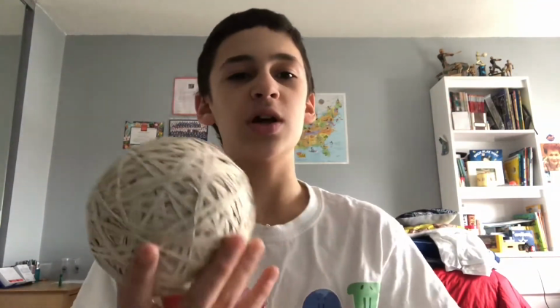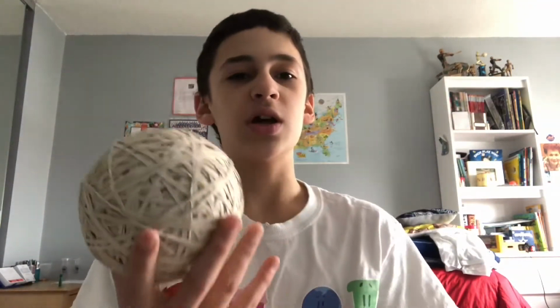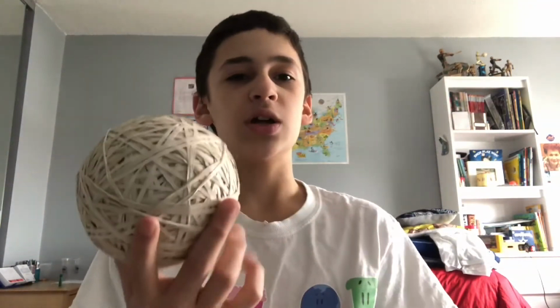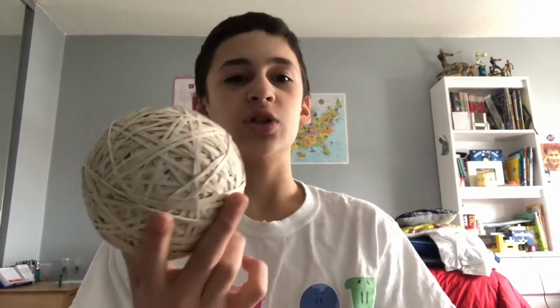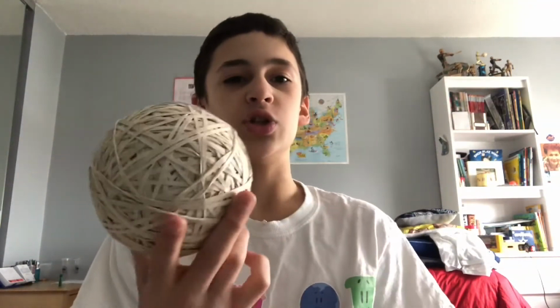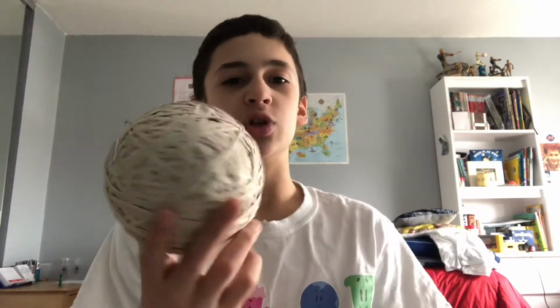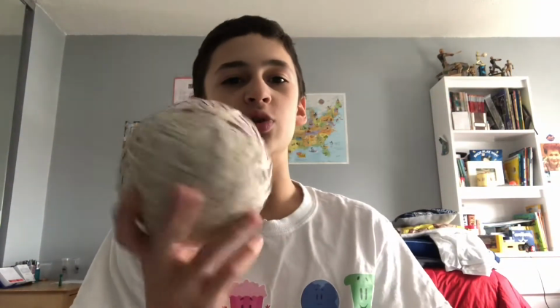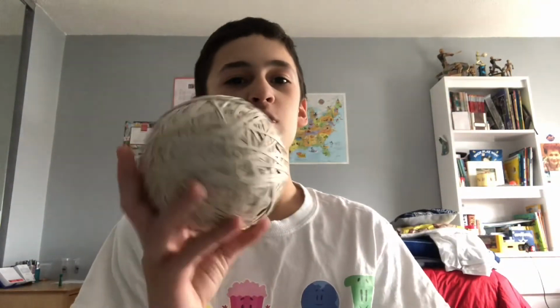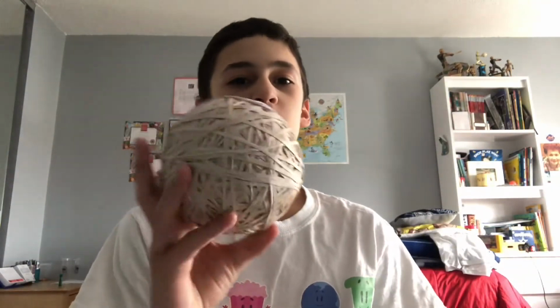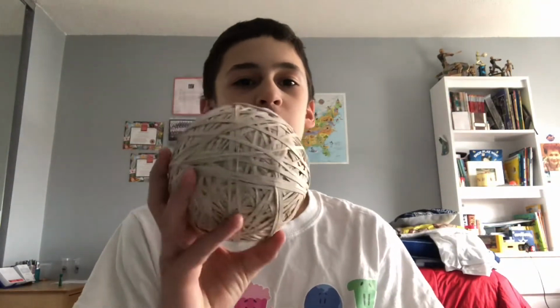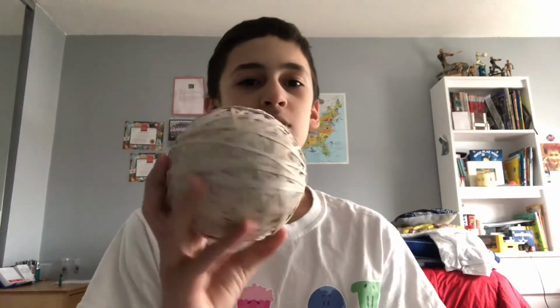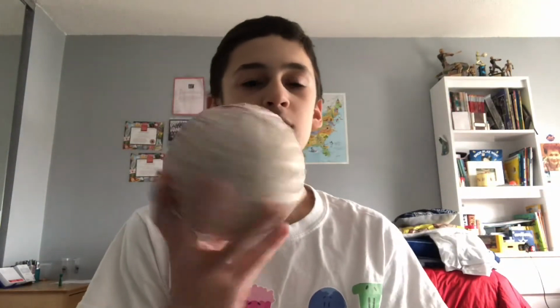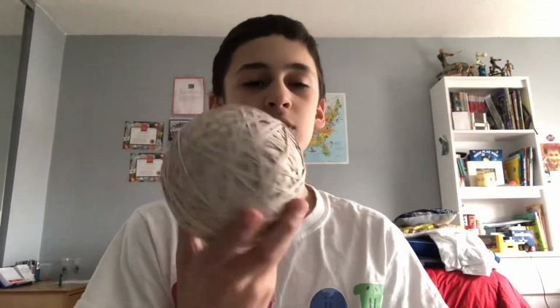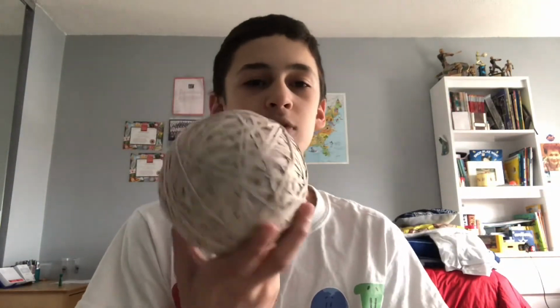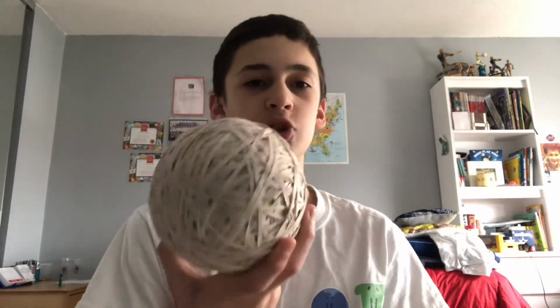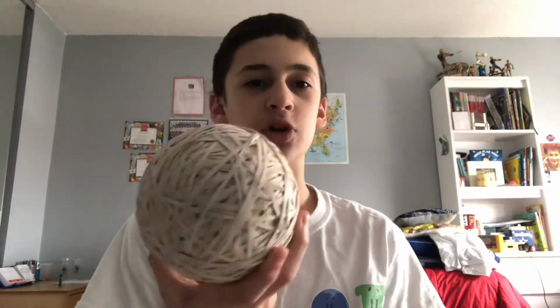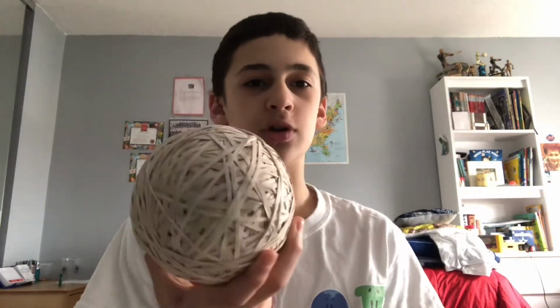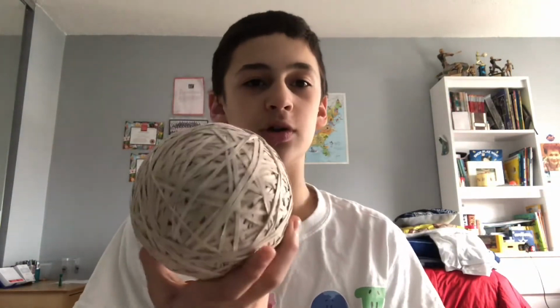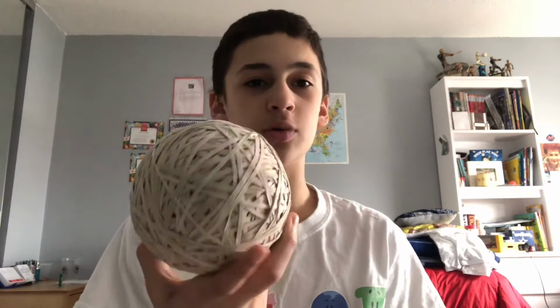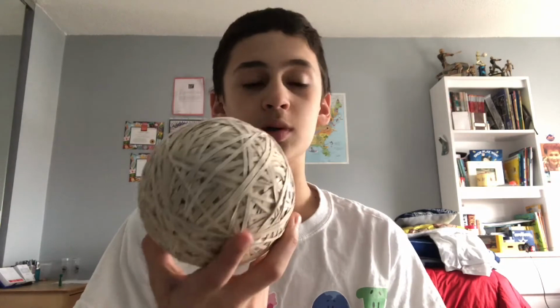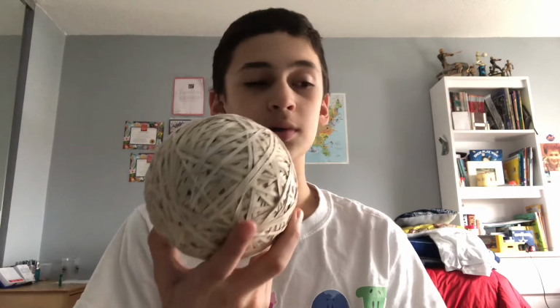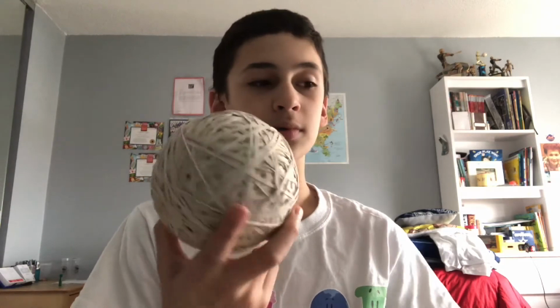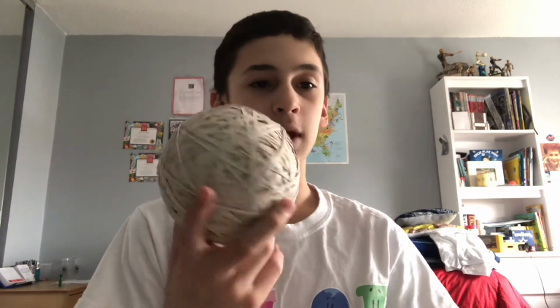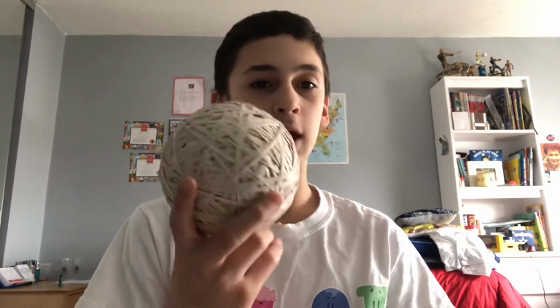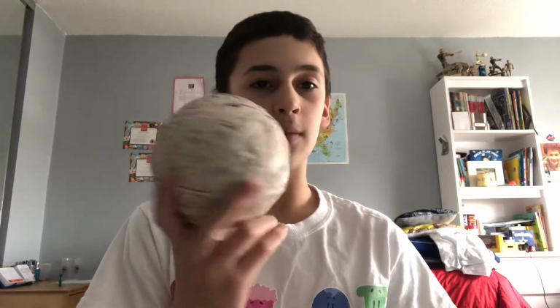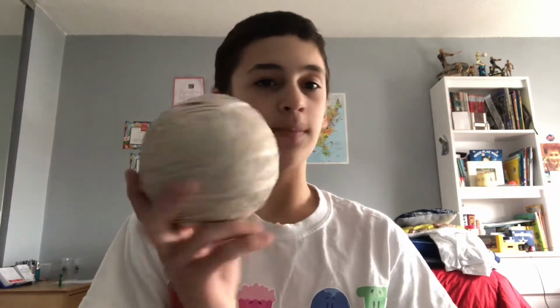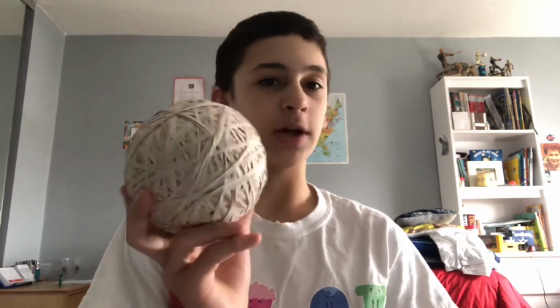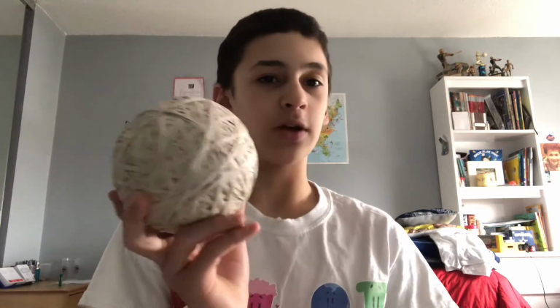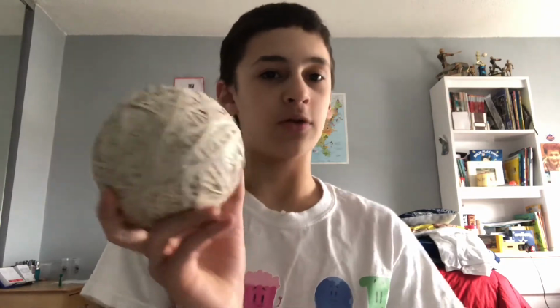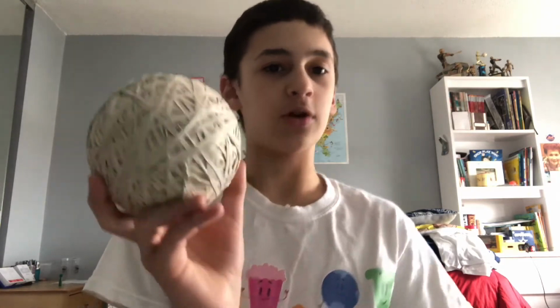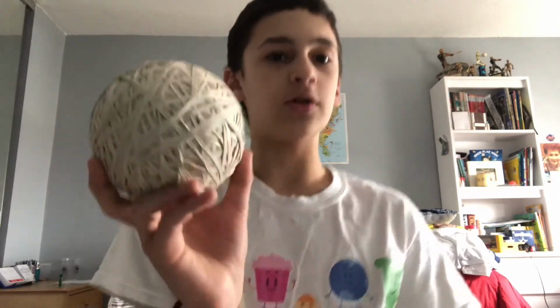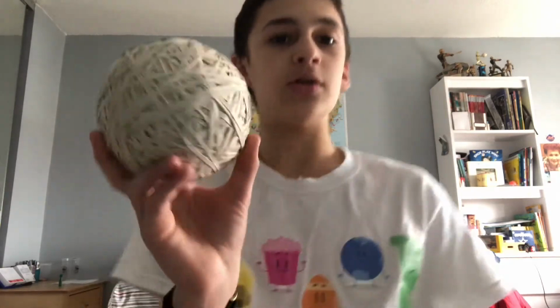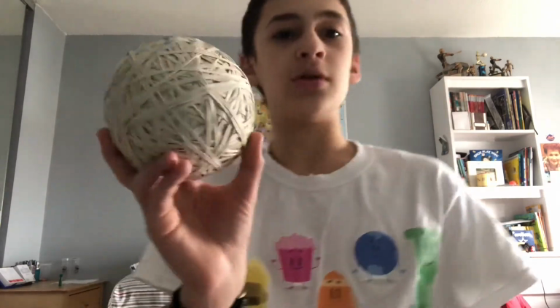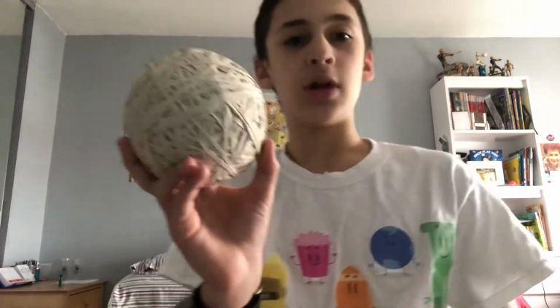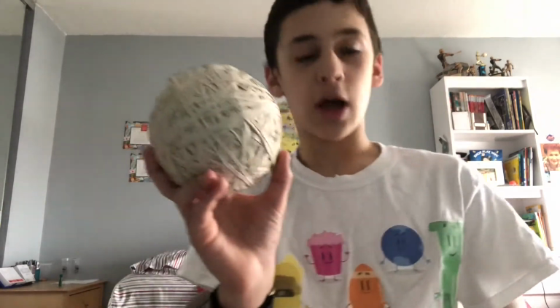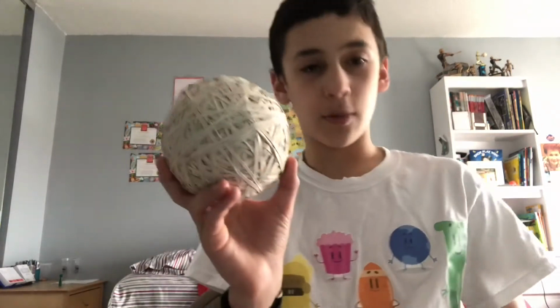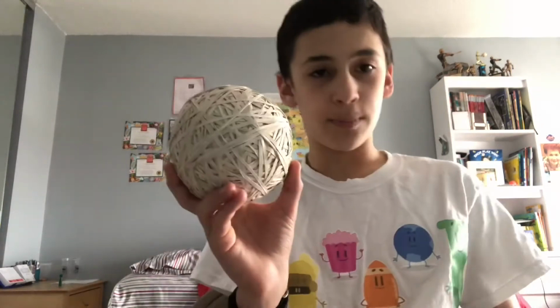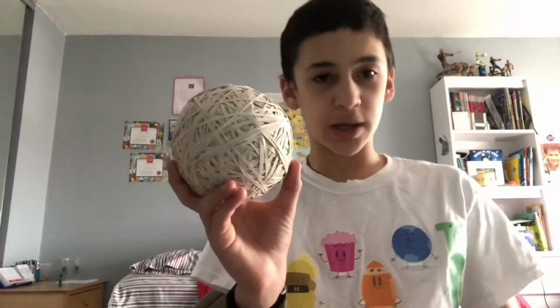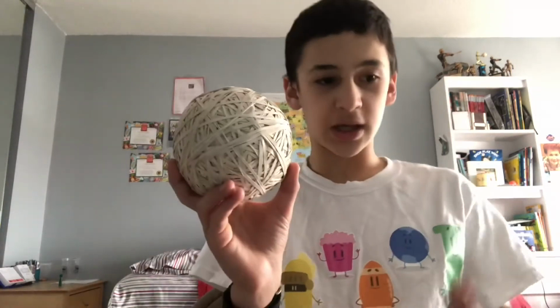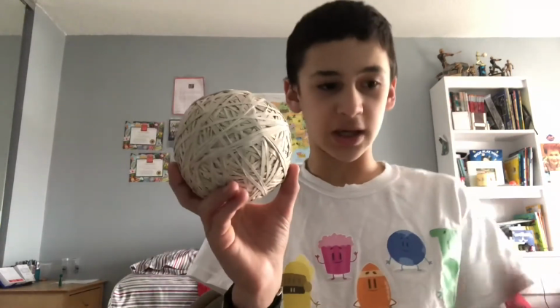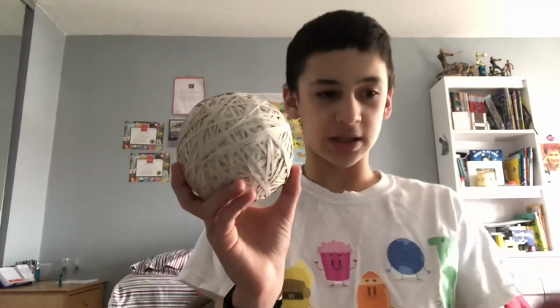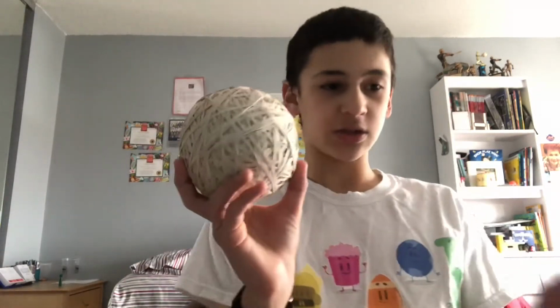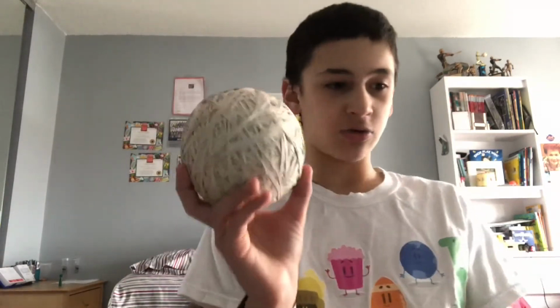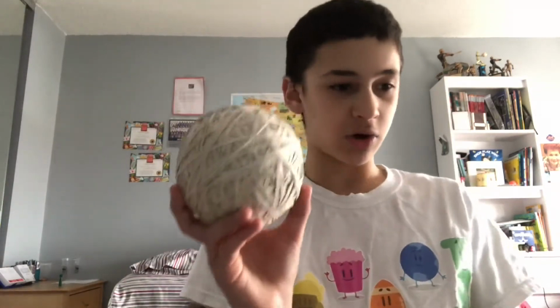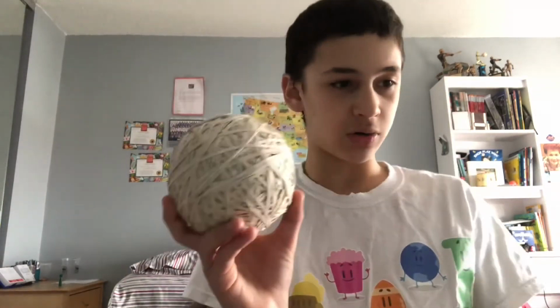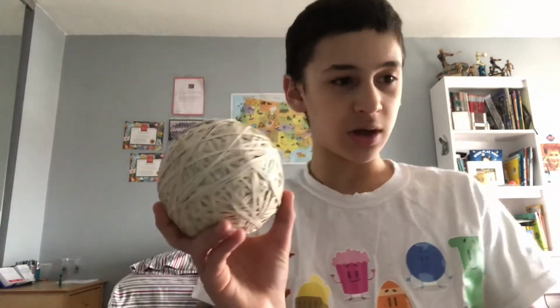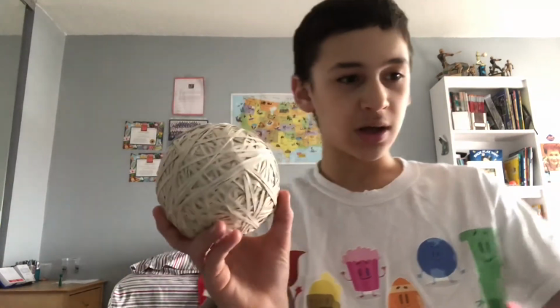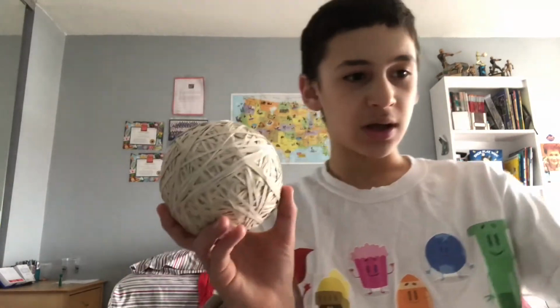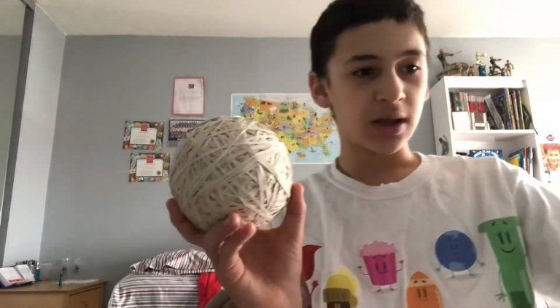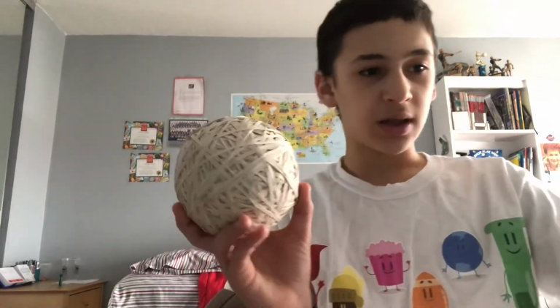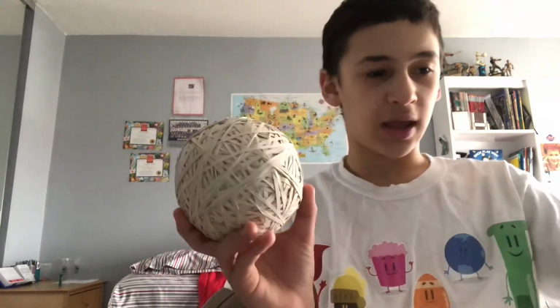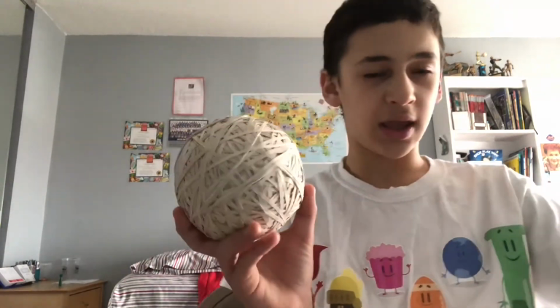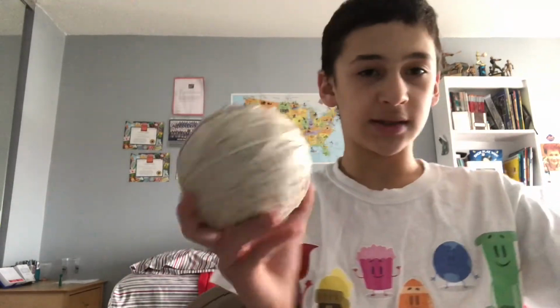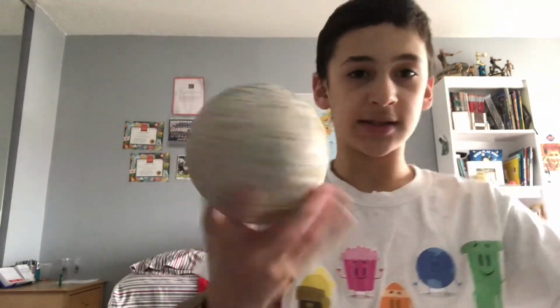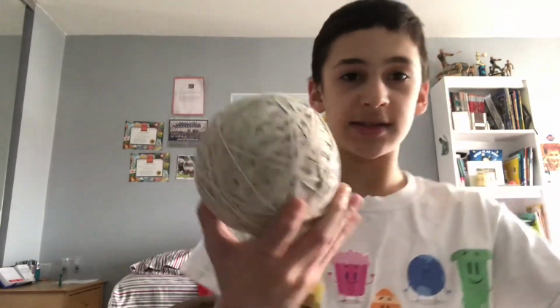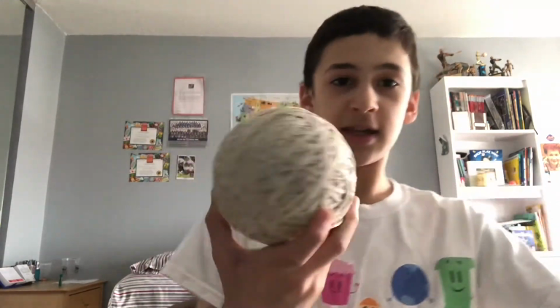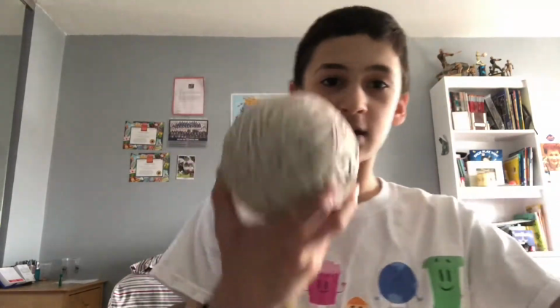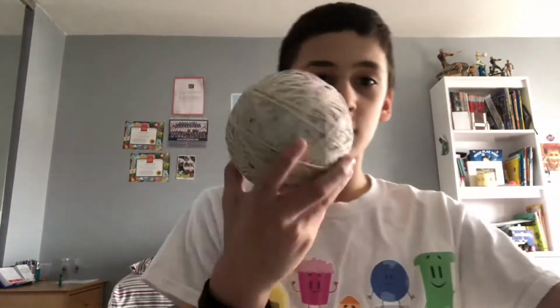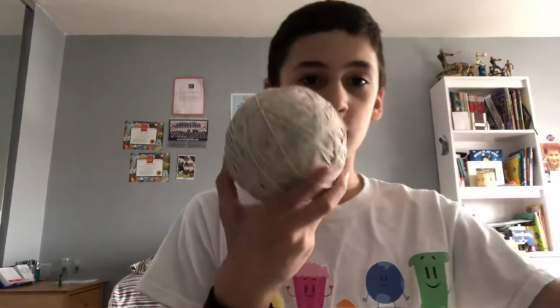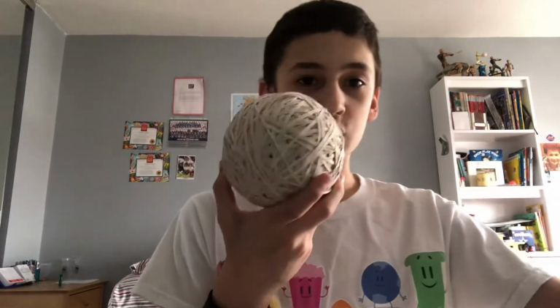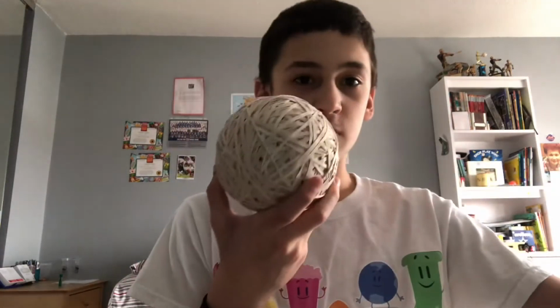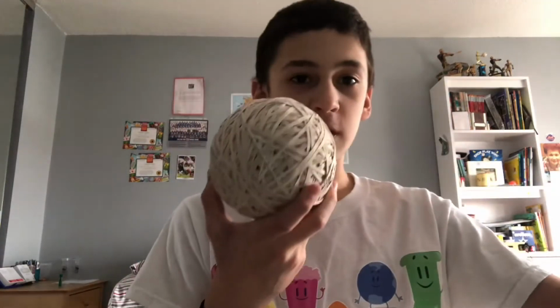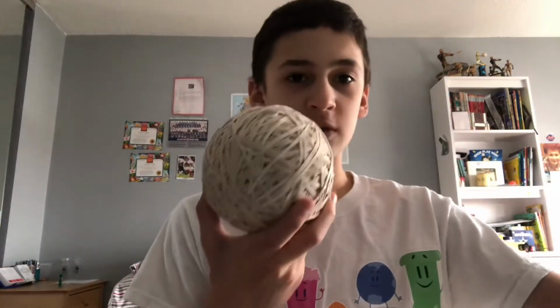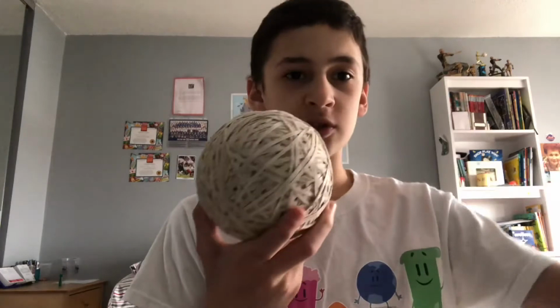I'm going to time-lapse this to show you how big it's grown and to see it go over two pounds.